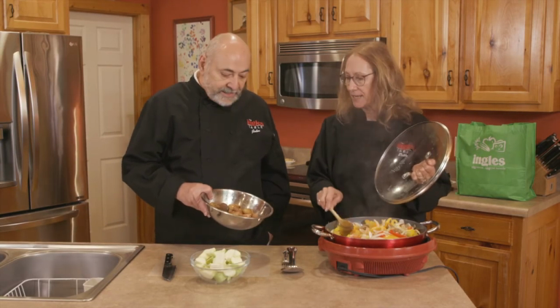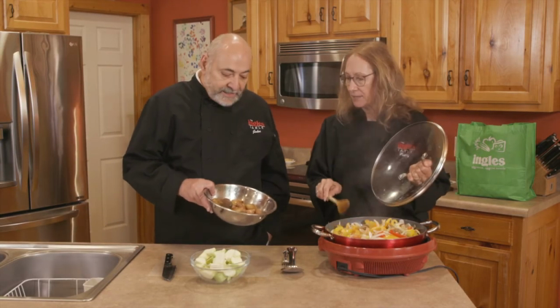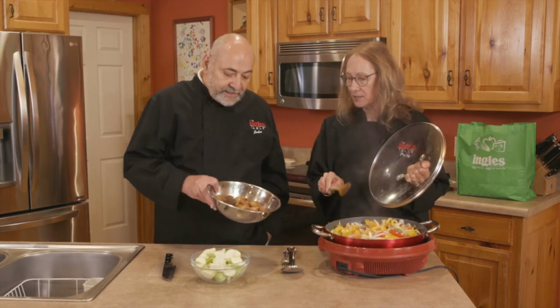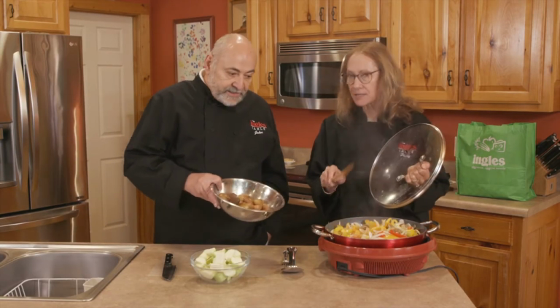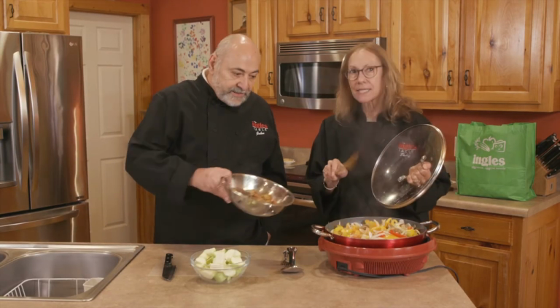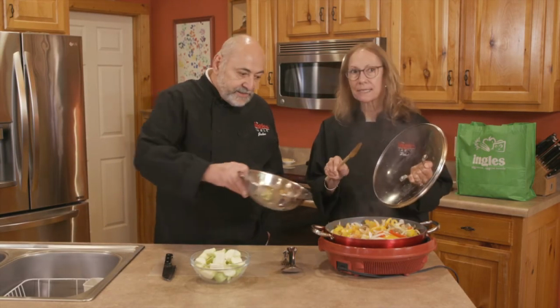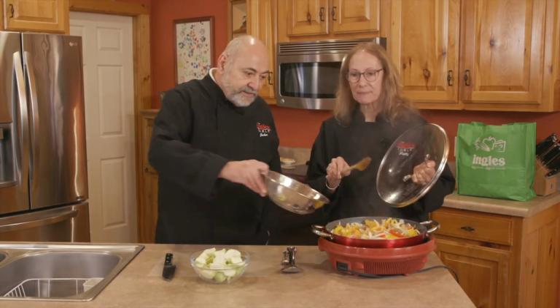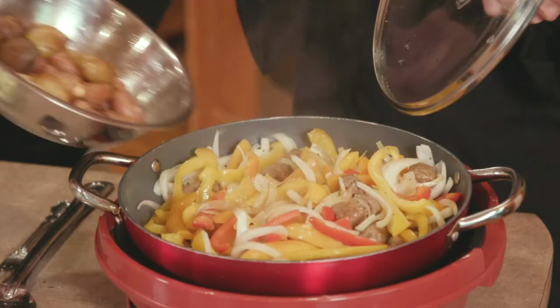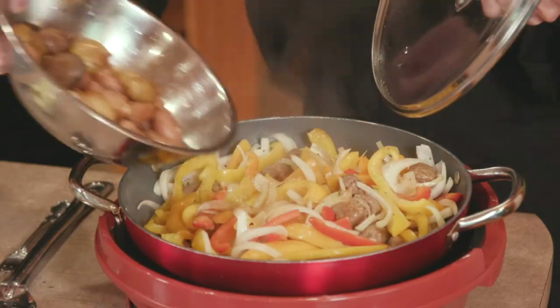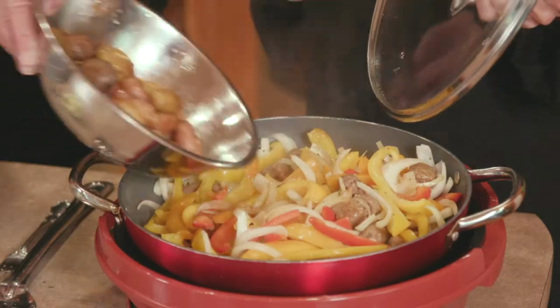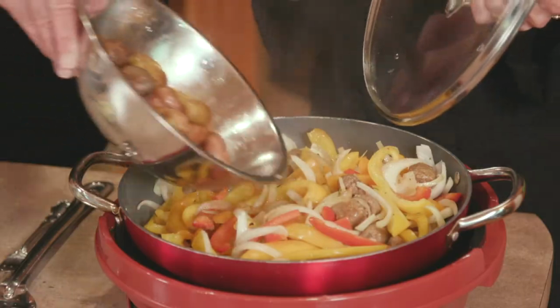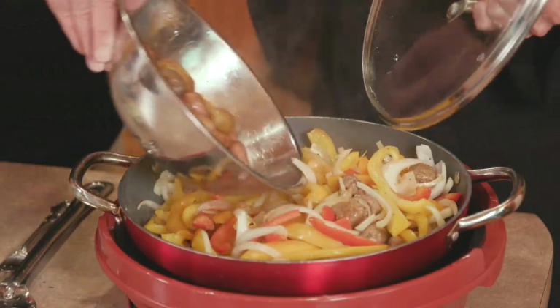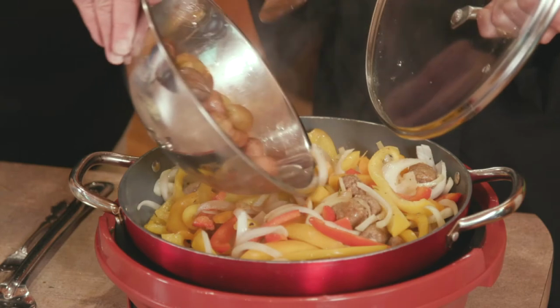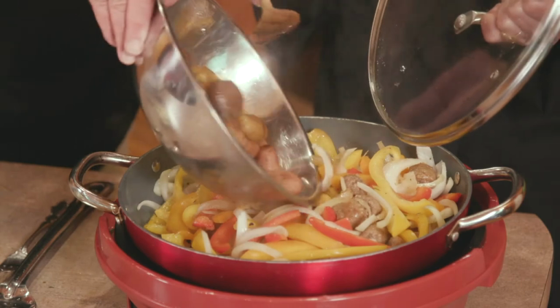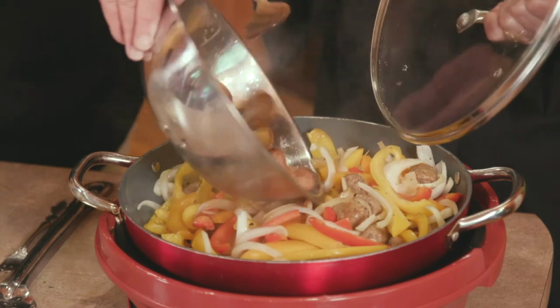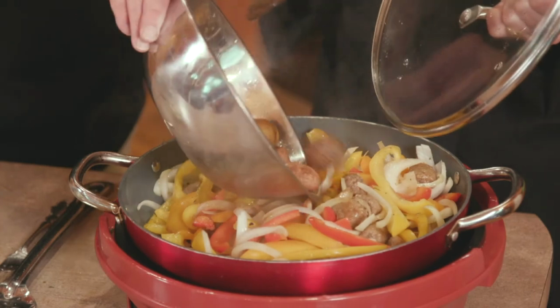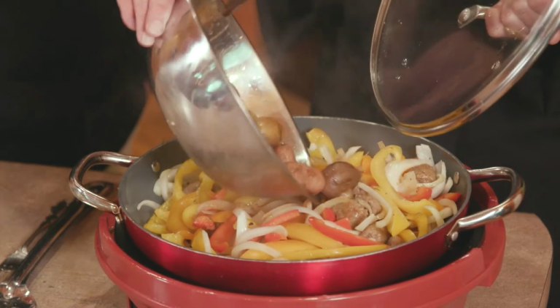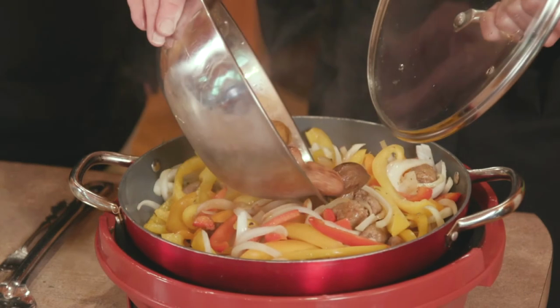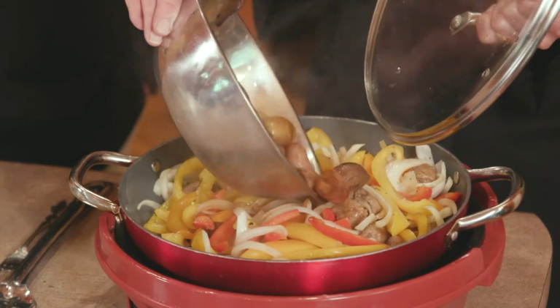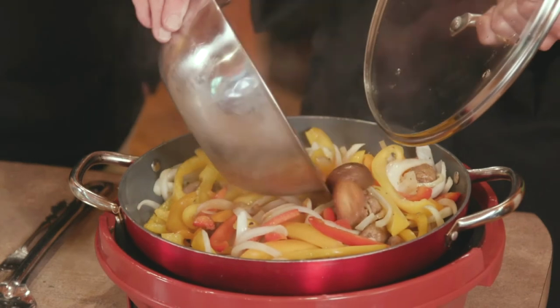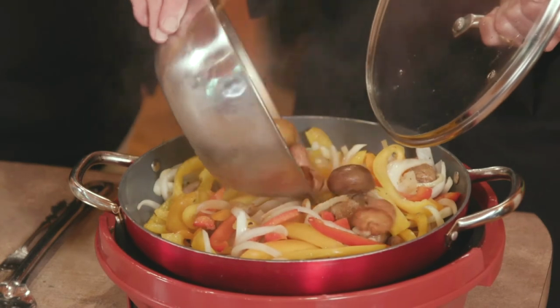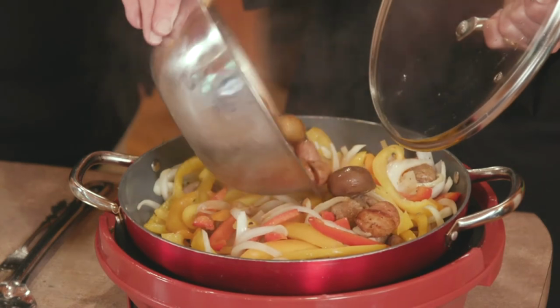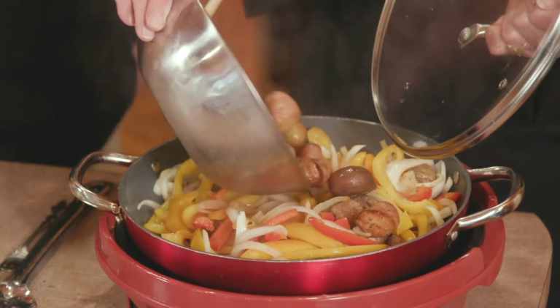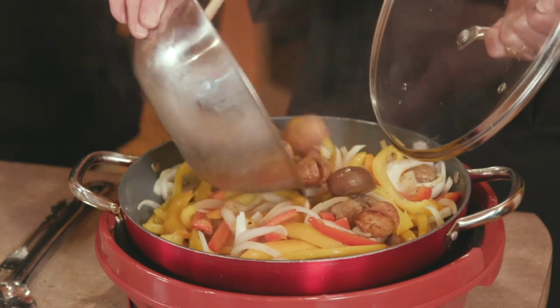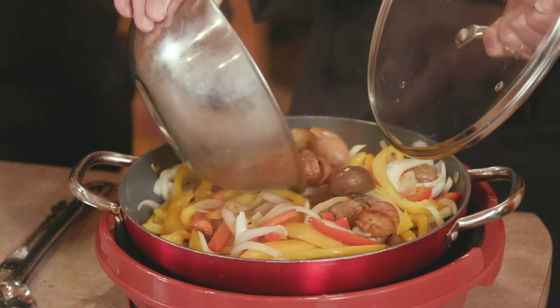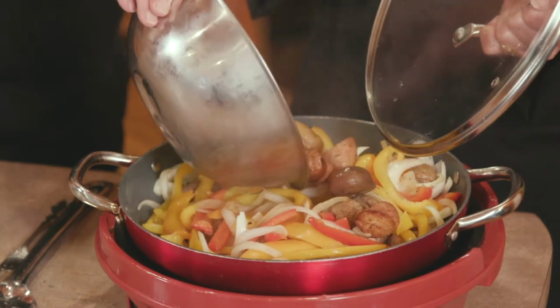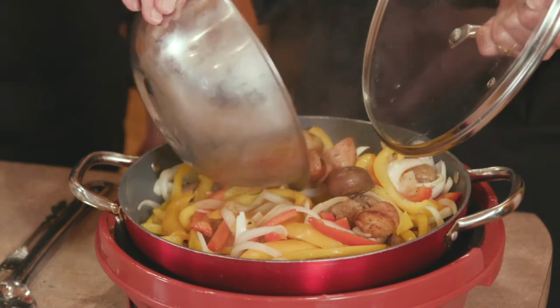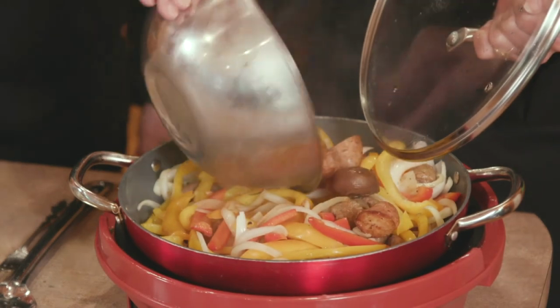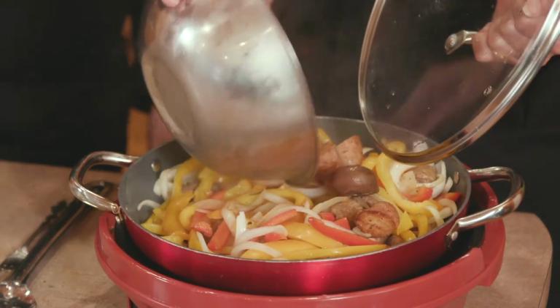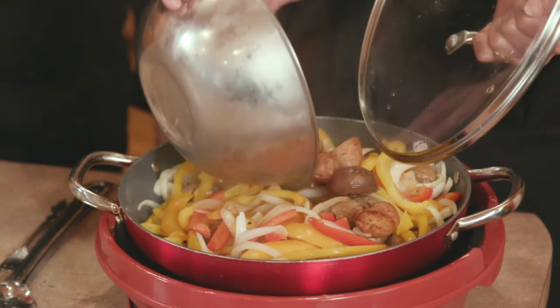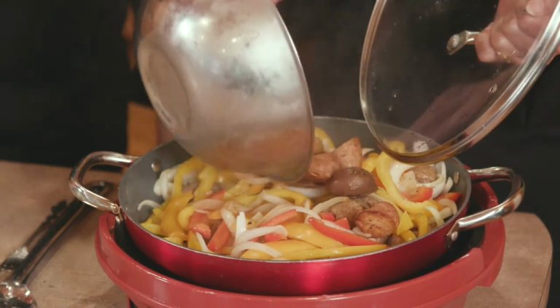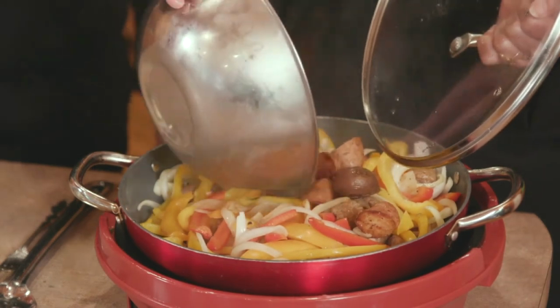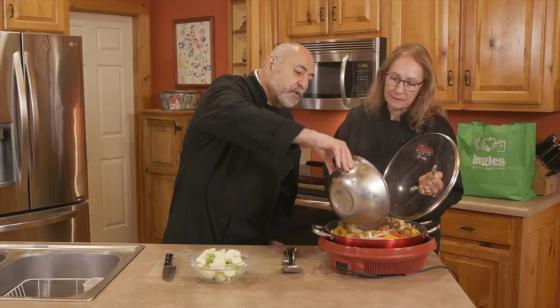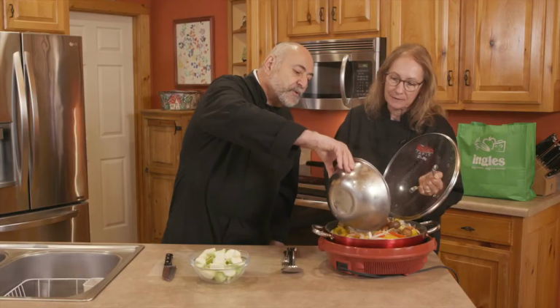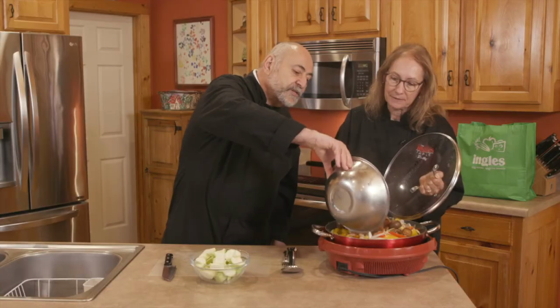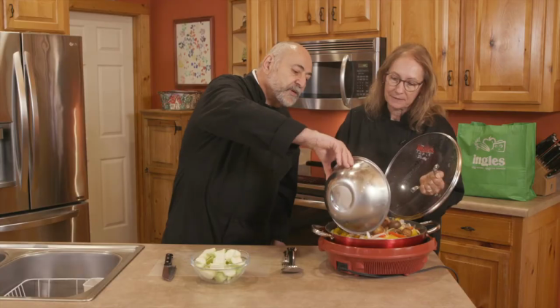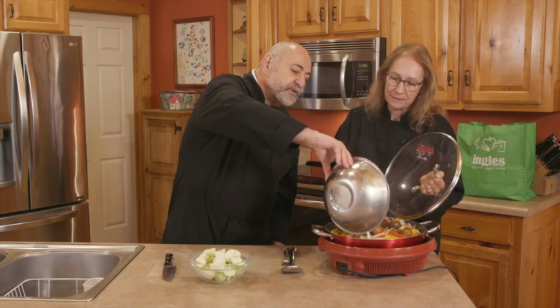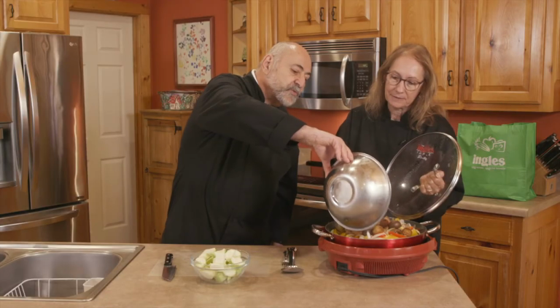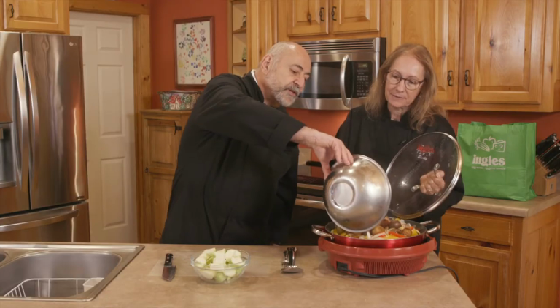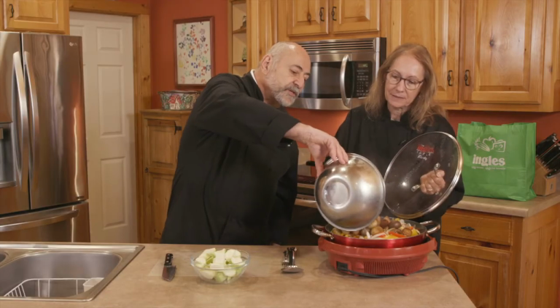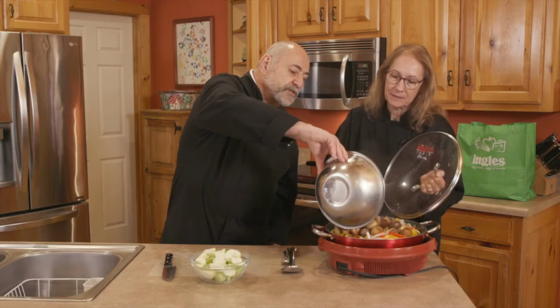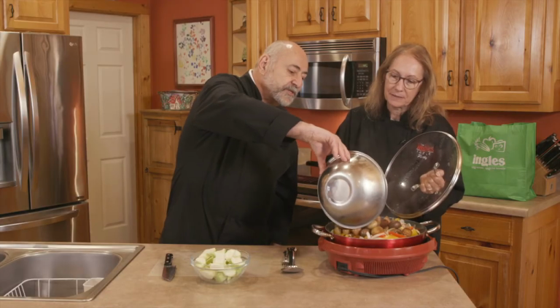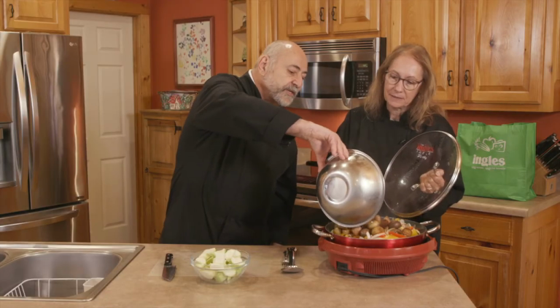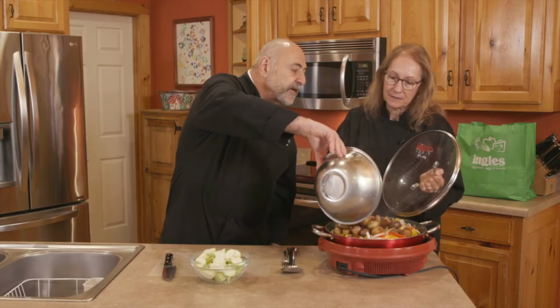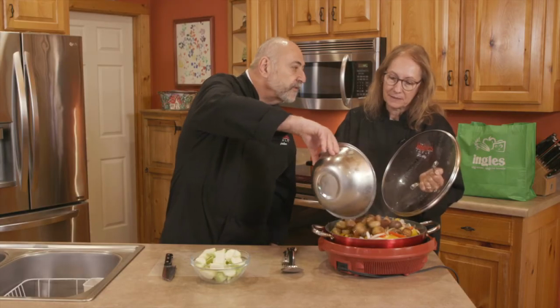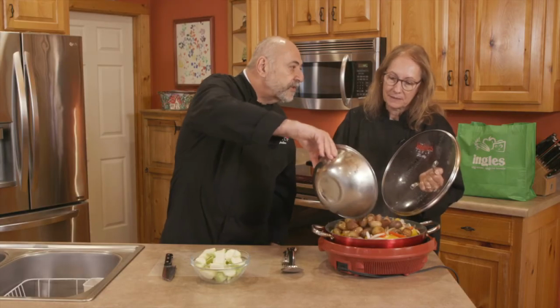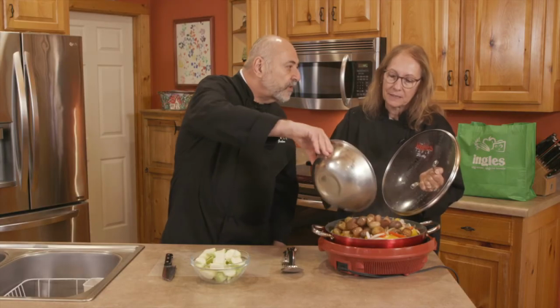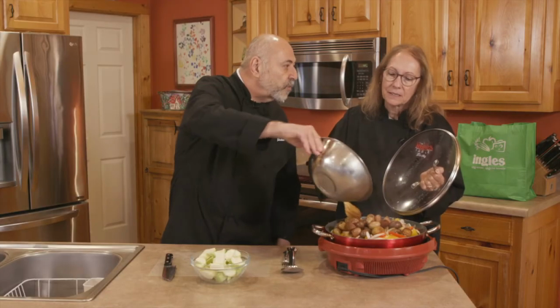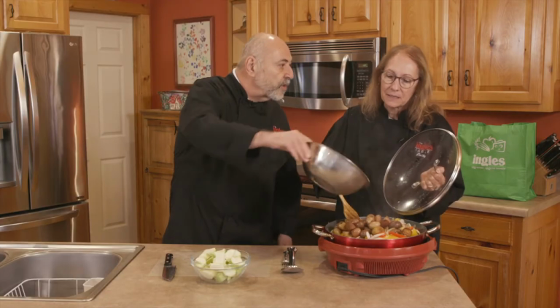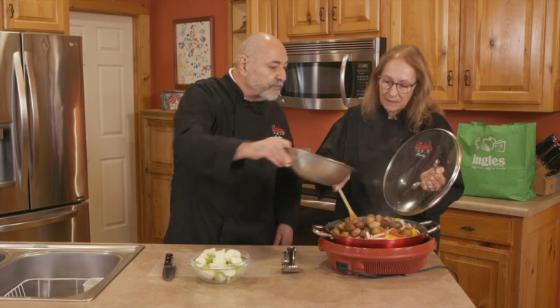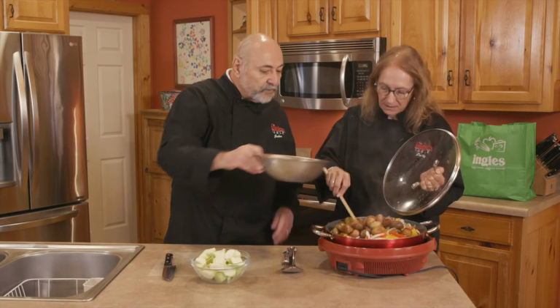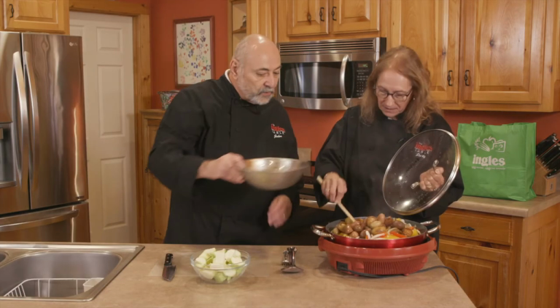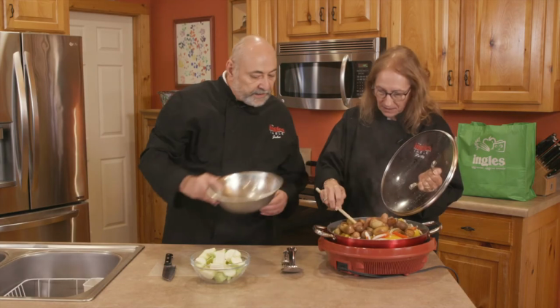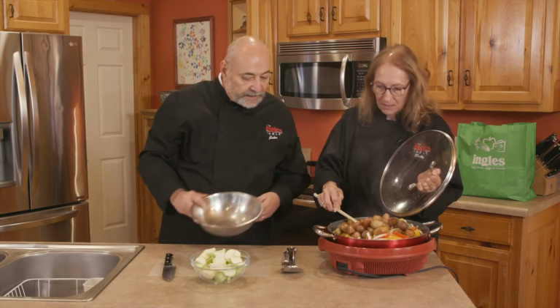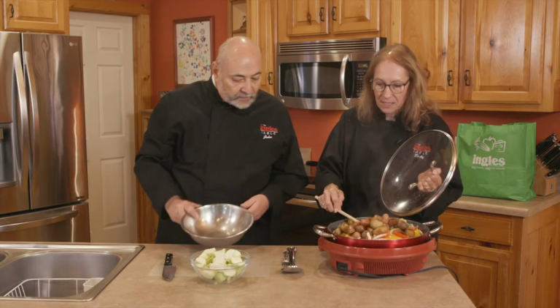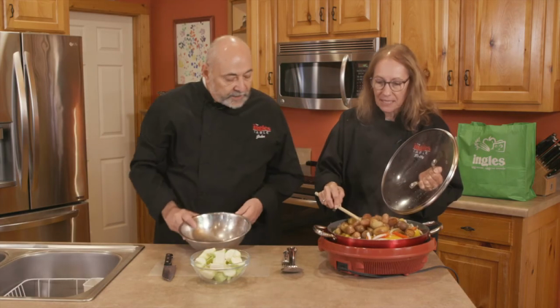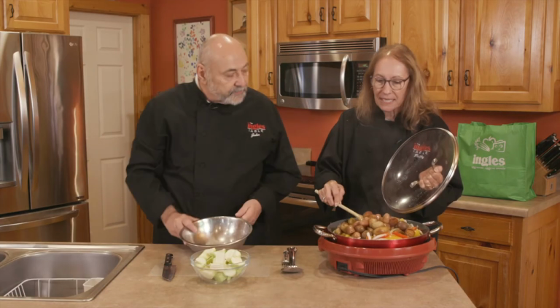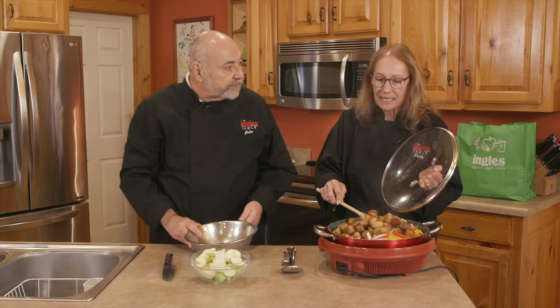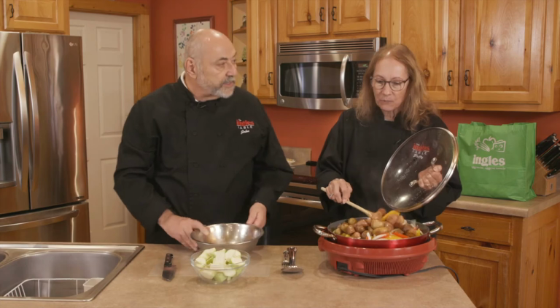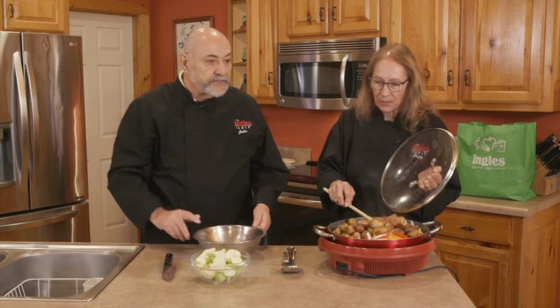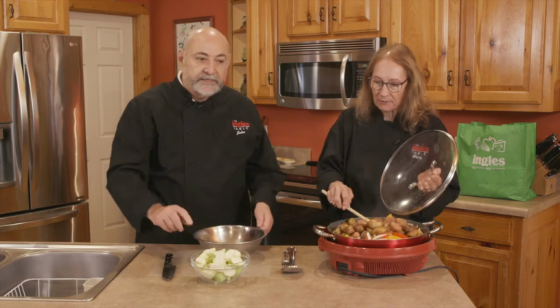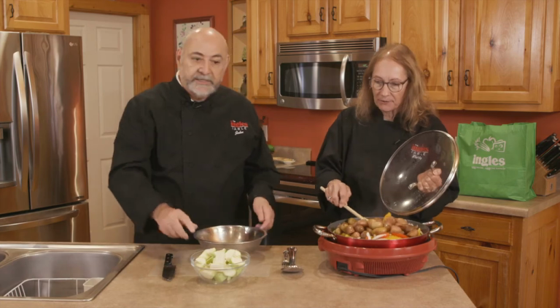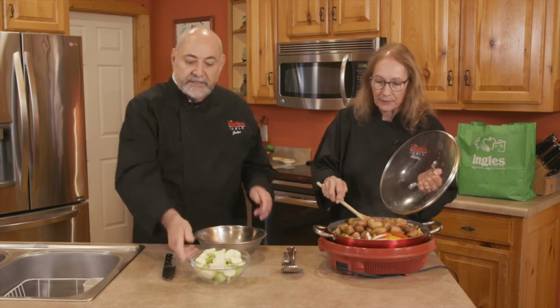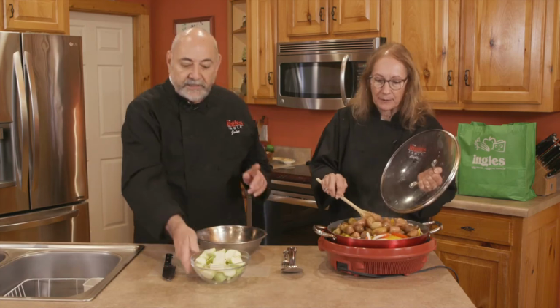So now here's the potatoes that we already cooked. We're putting them back in. The purpose here is really just to get everything warmed through again.